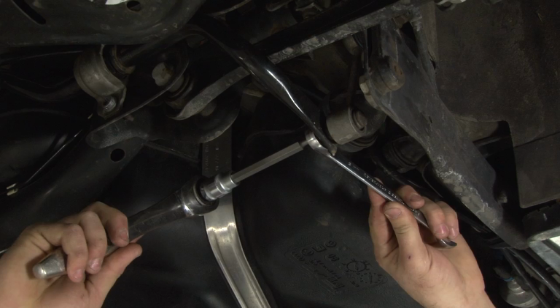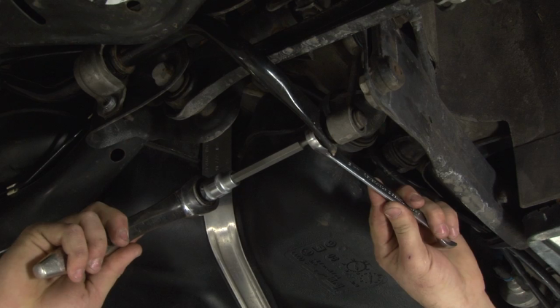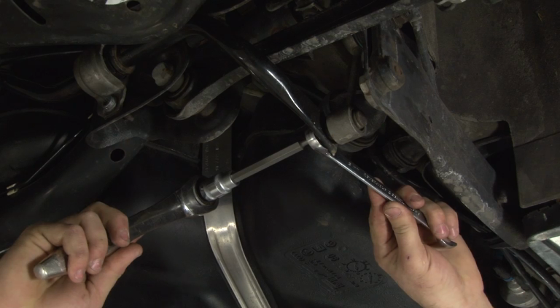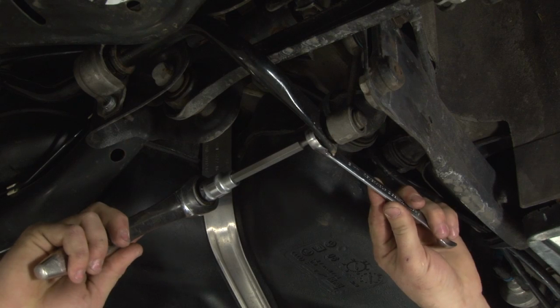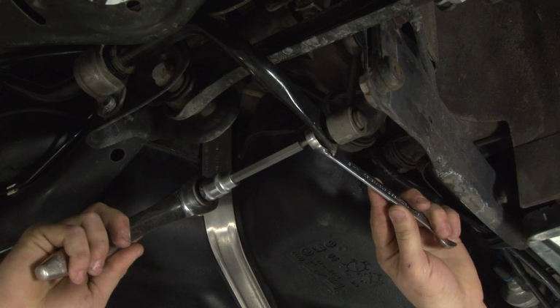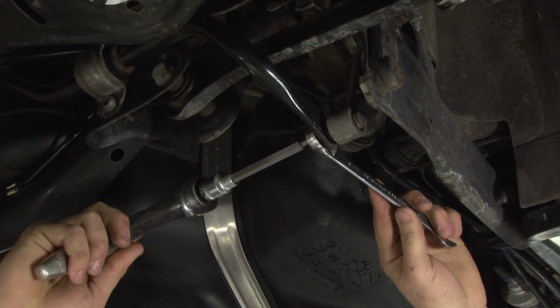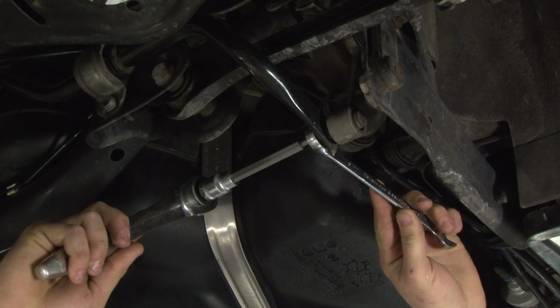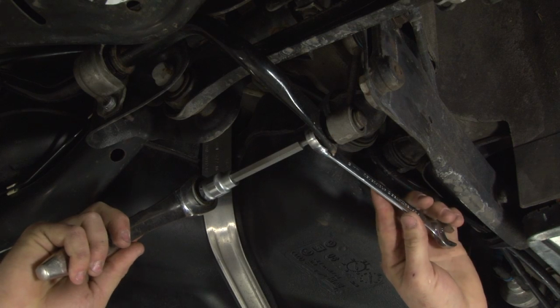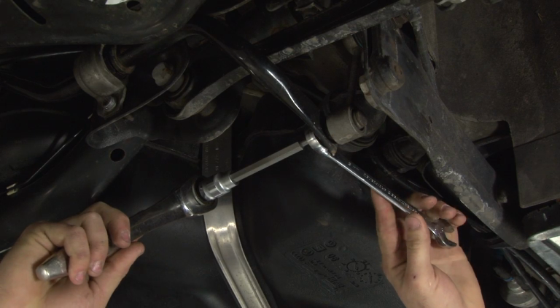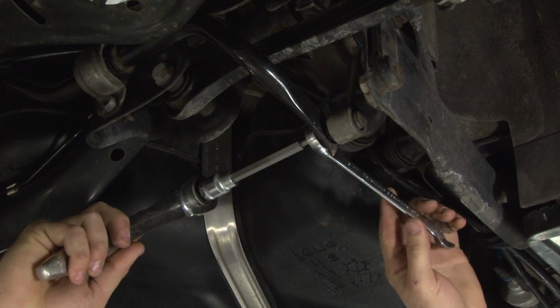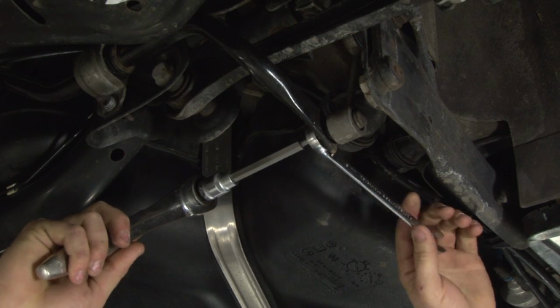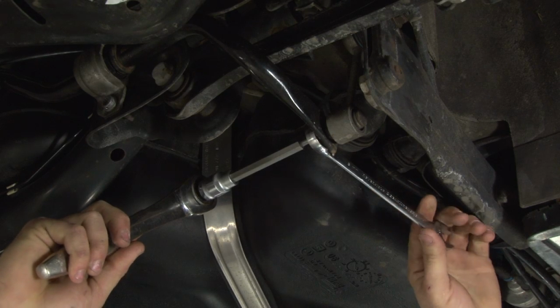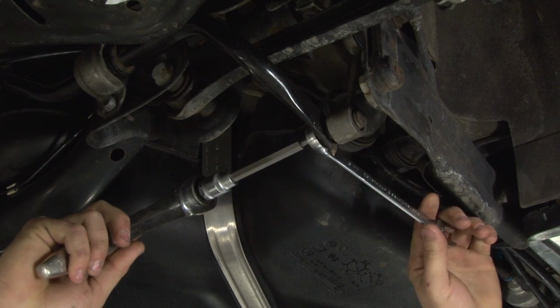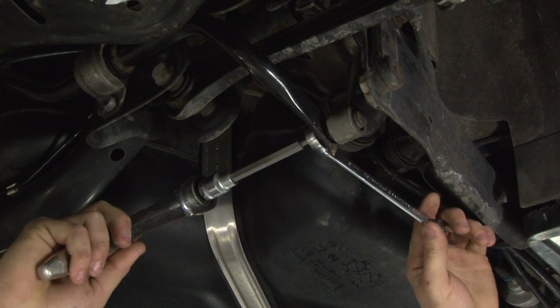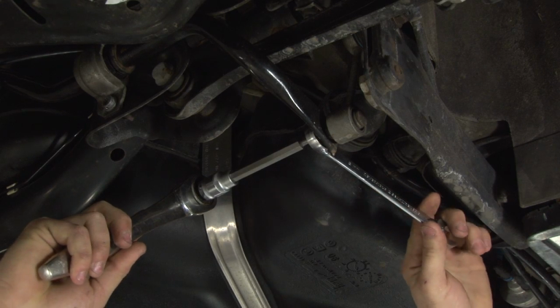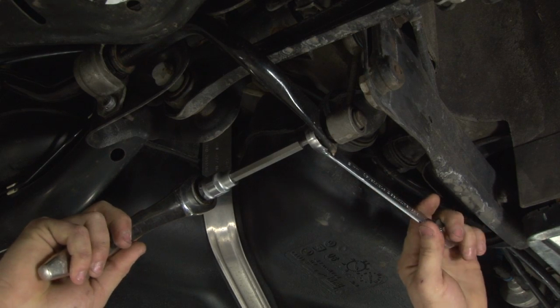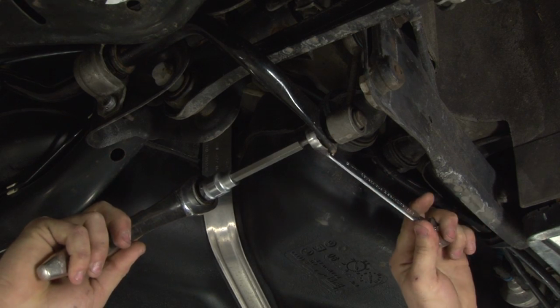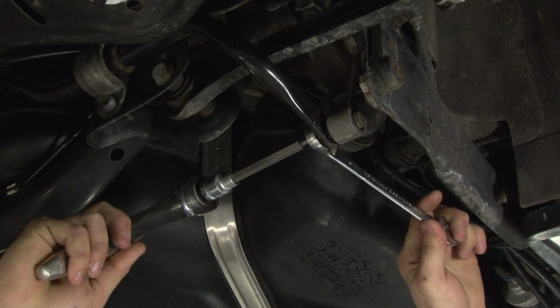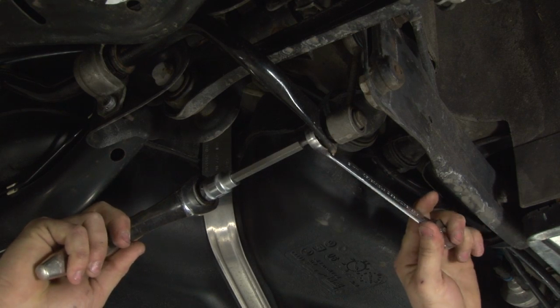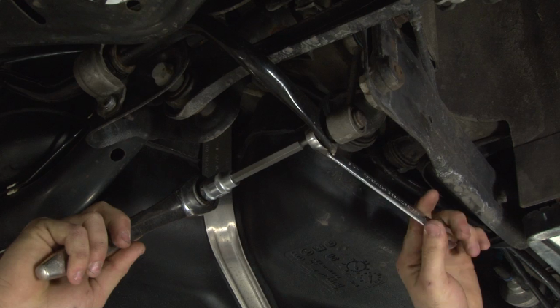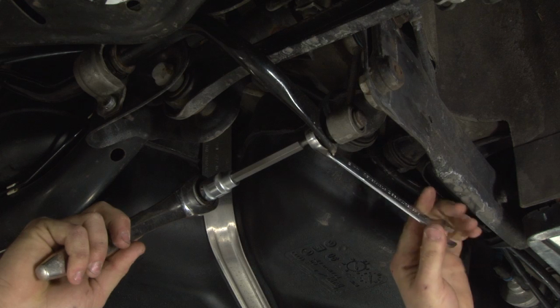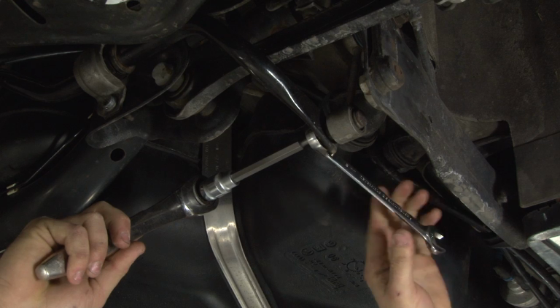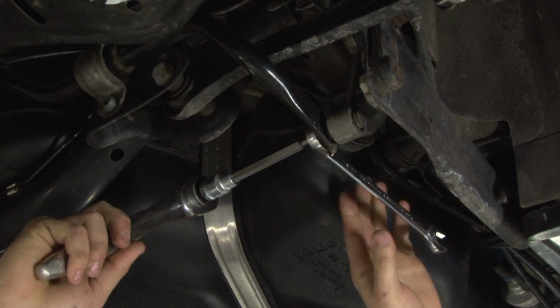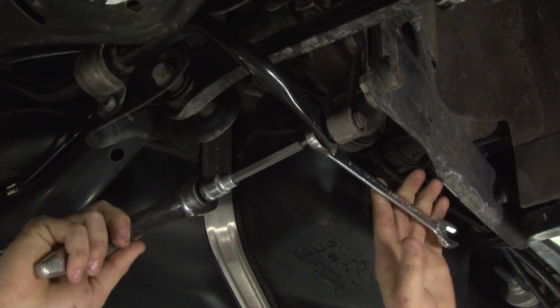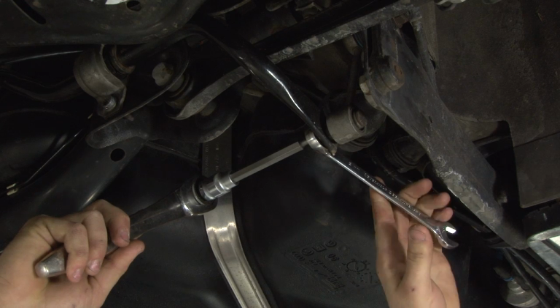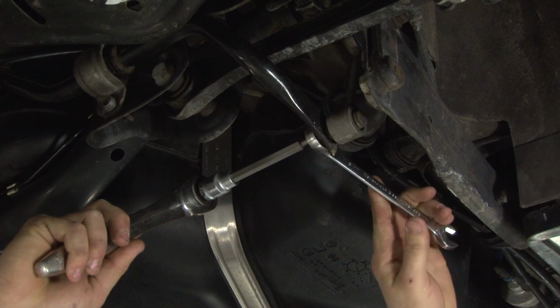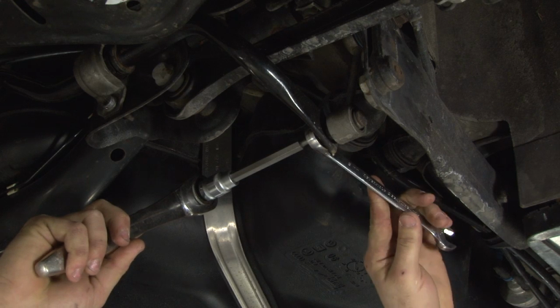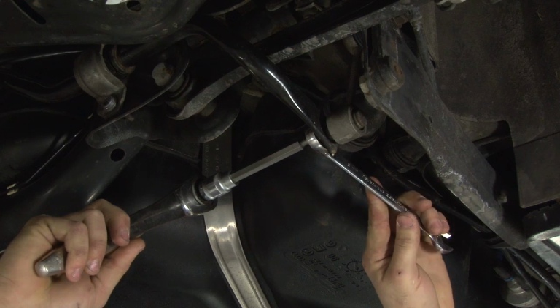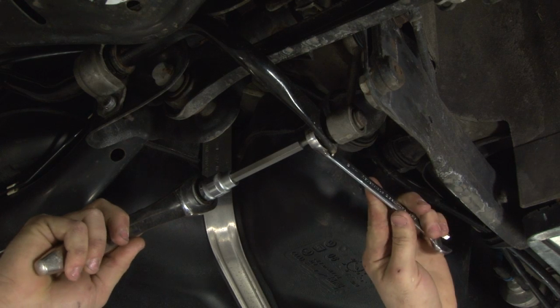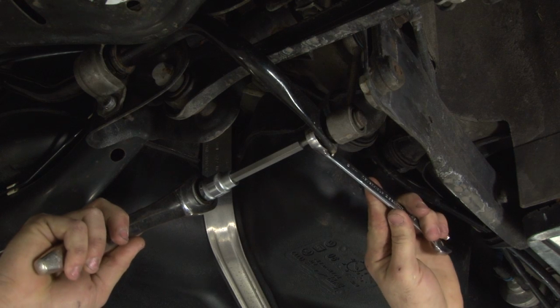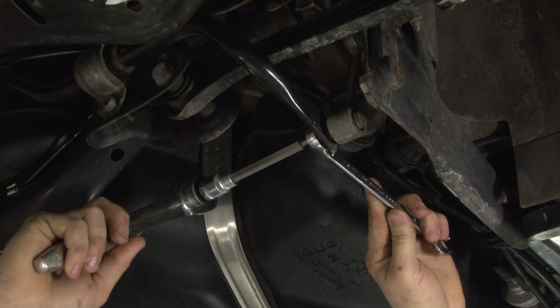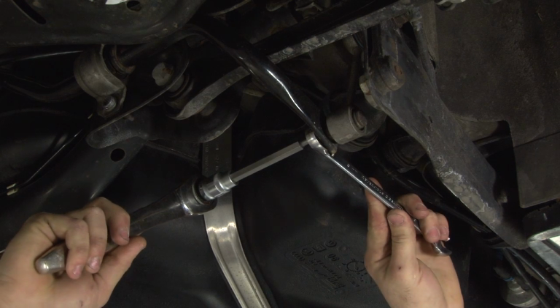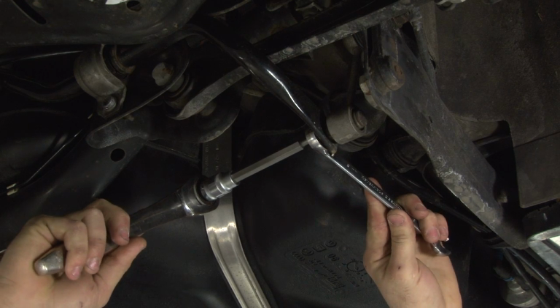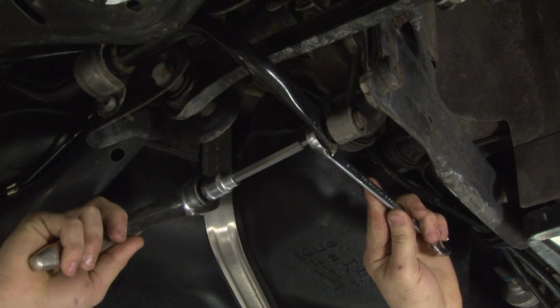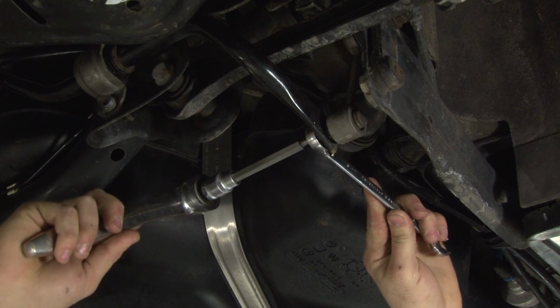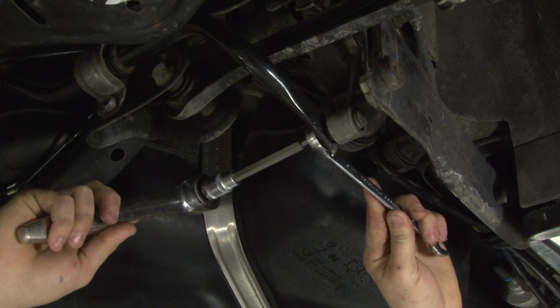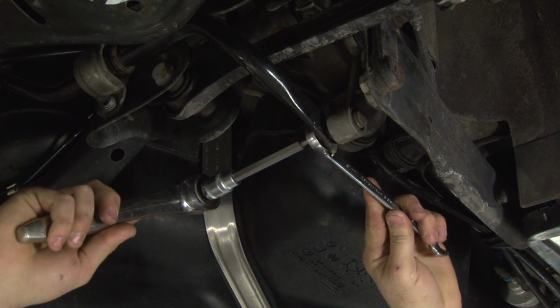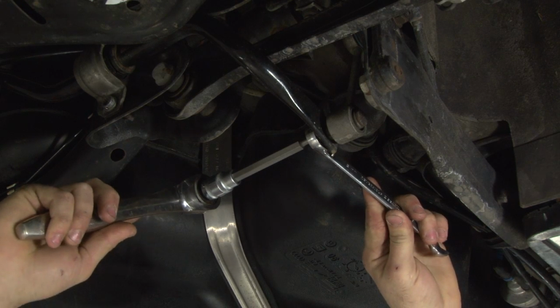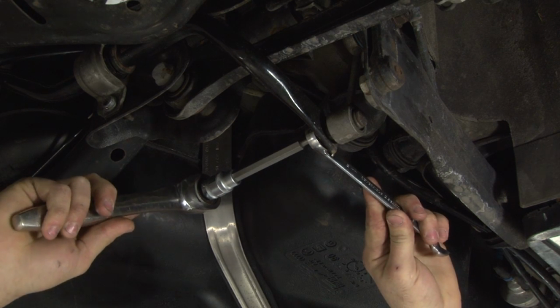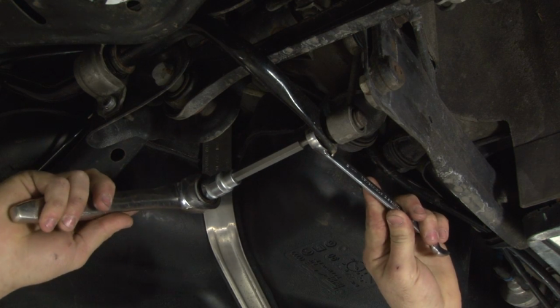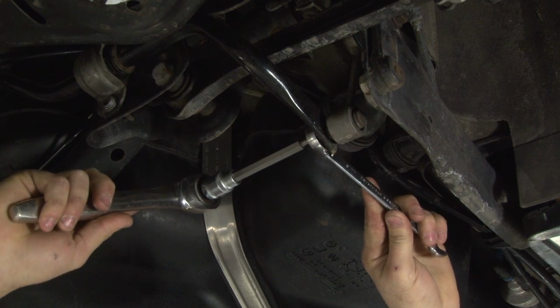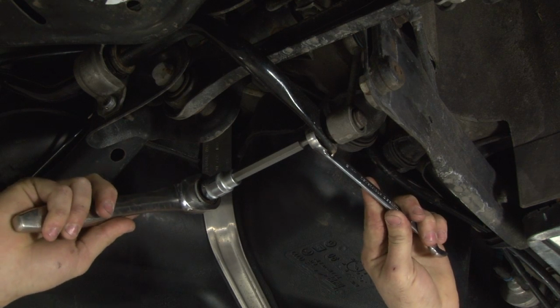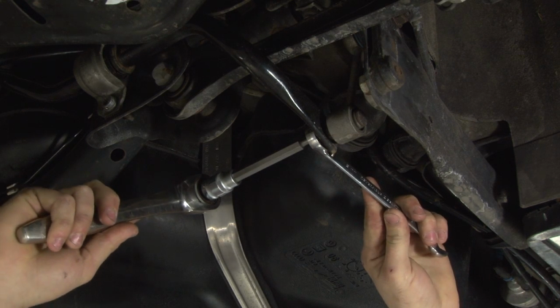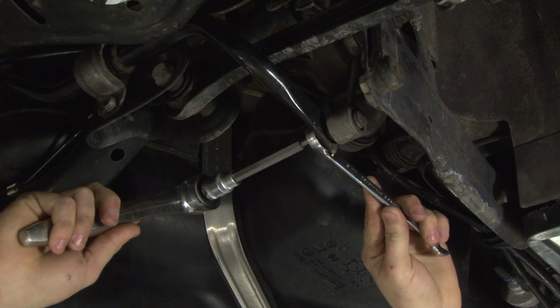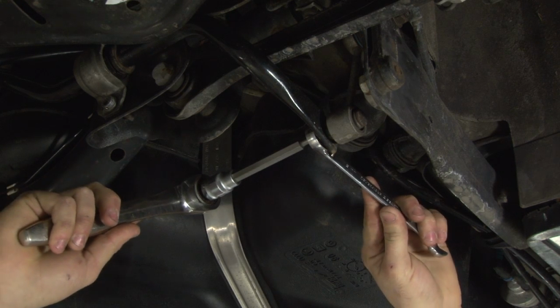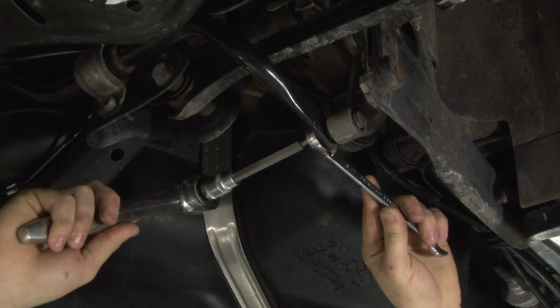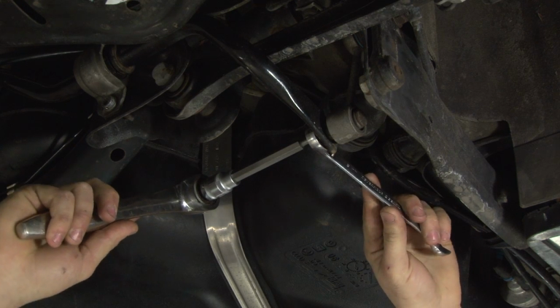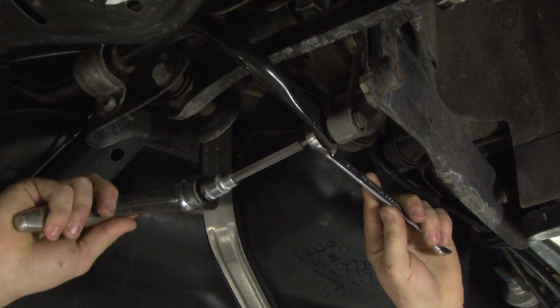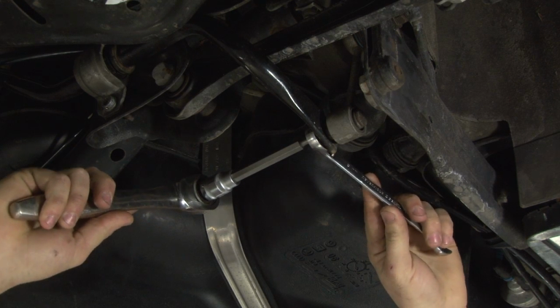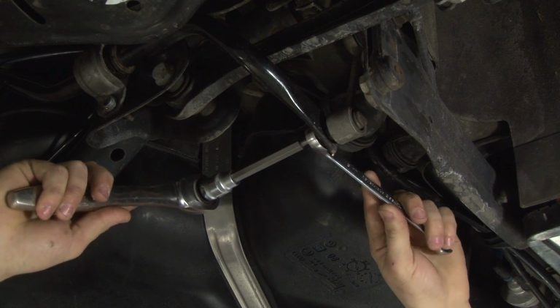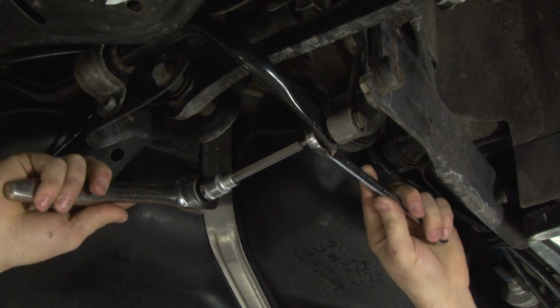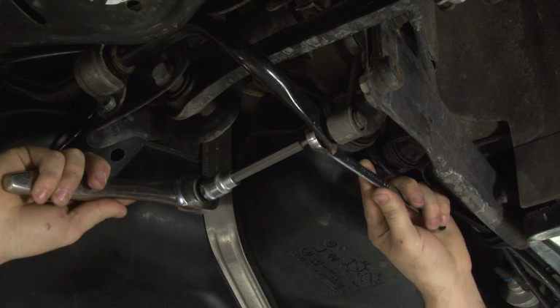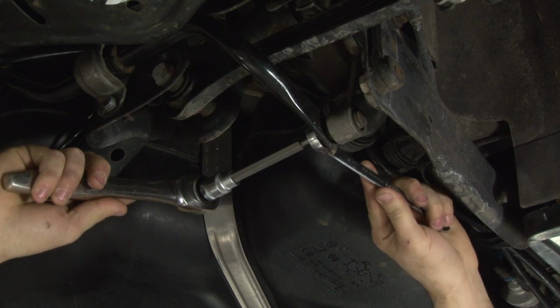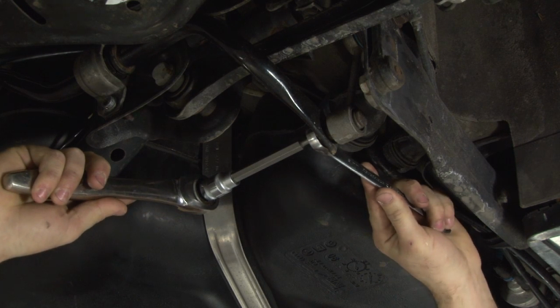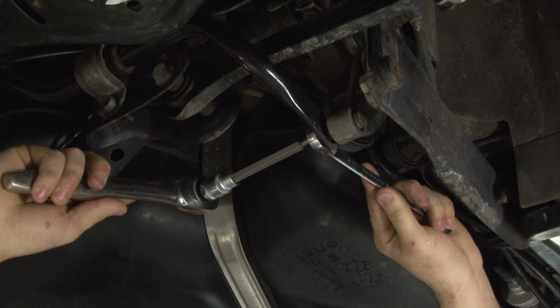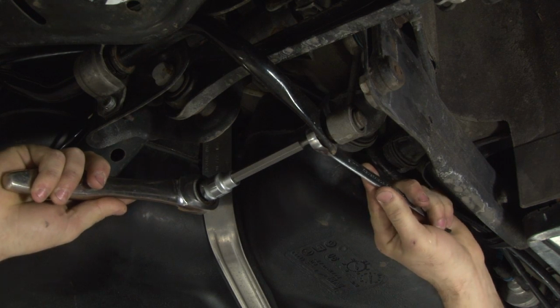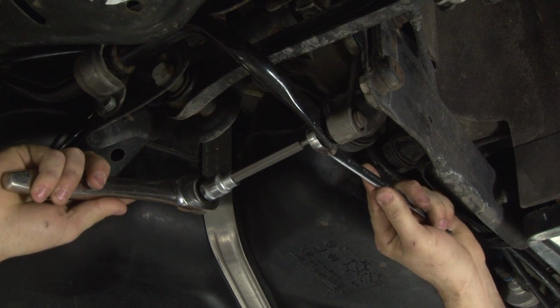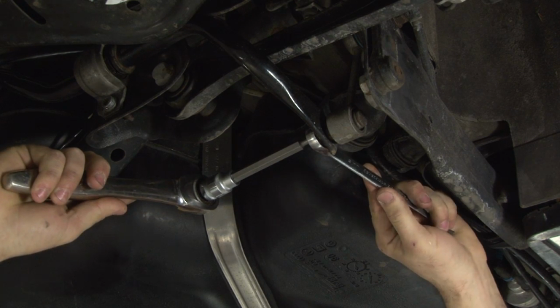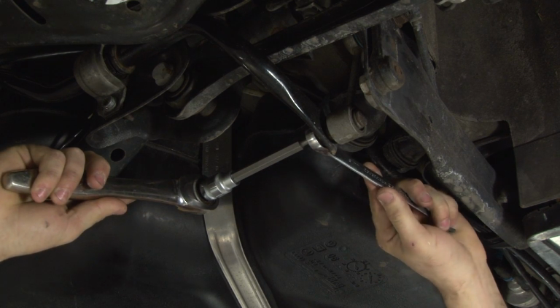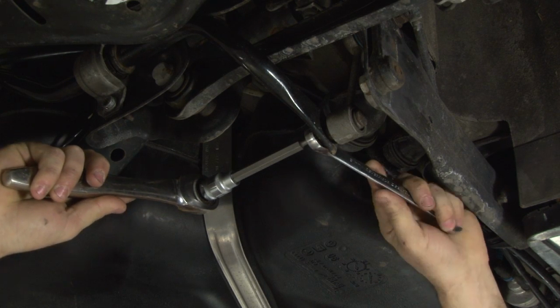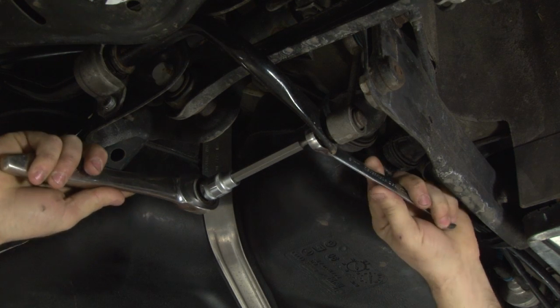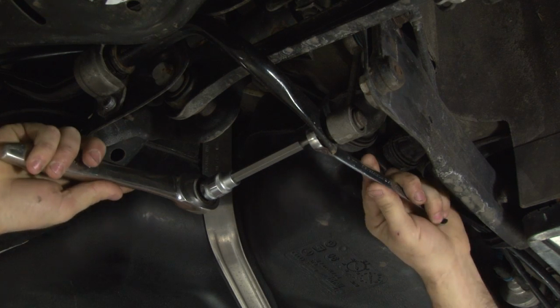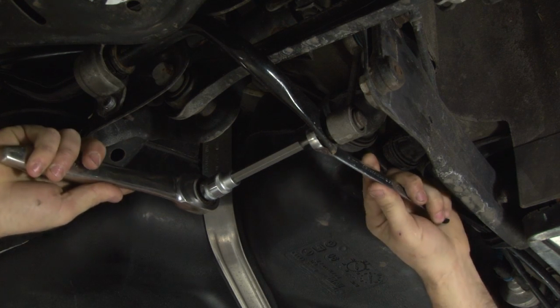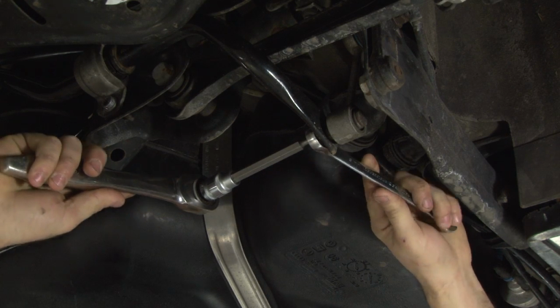To start off this rear installation, first take your 16mm wrench and your M6 triple square bit and remove the sway bar end links.